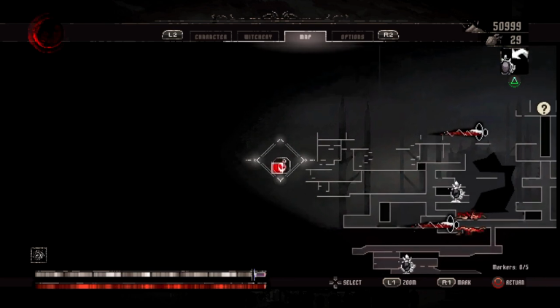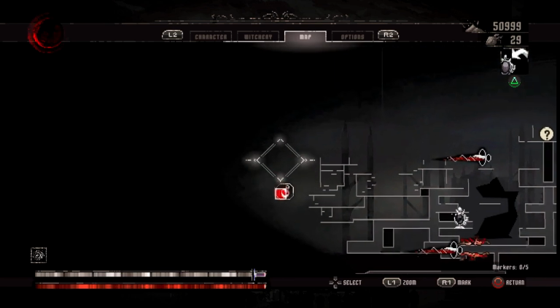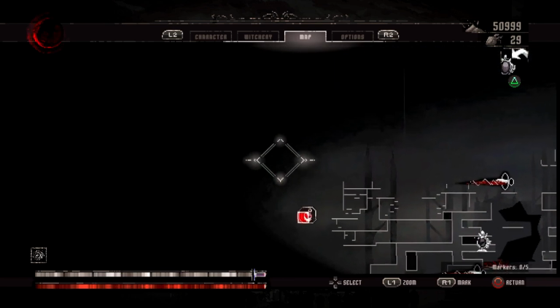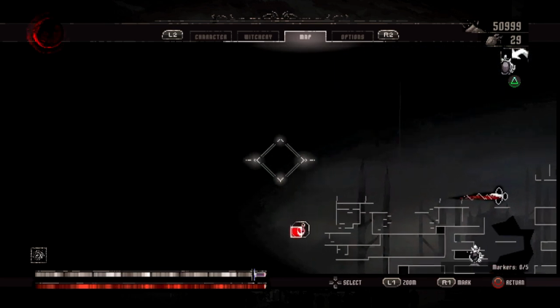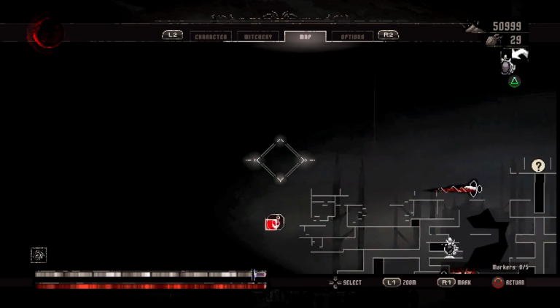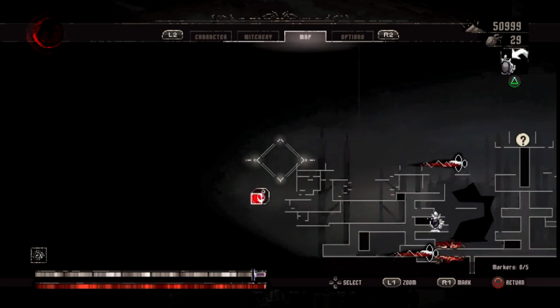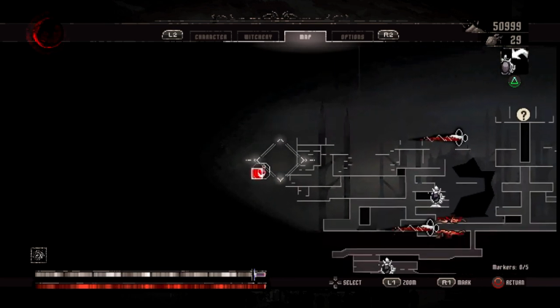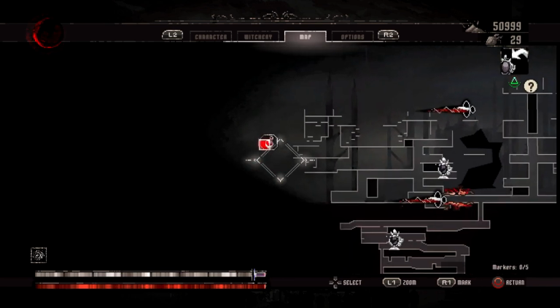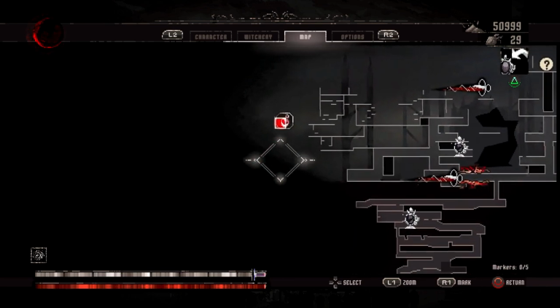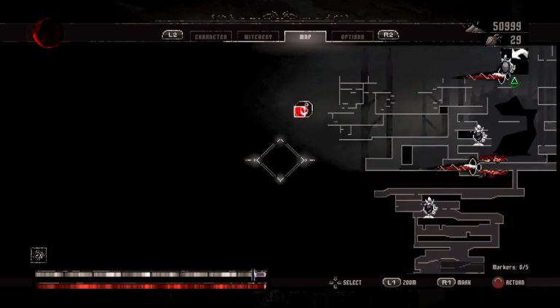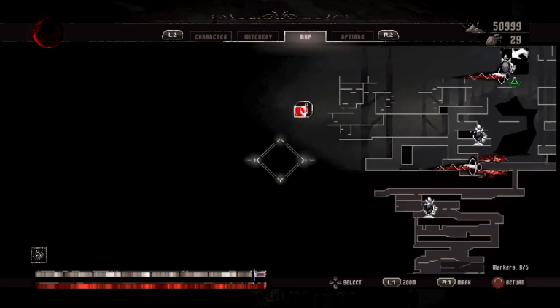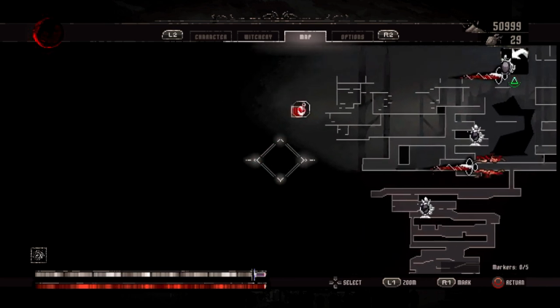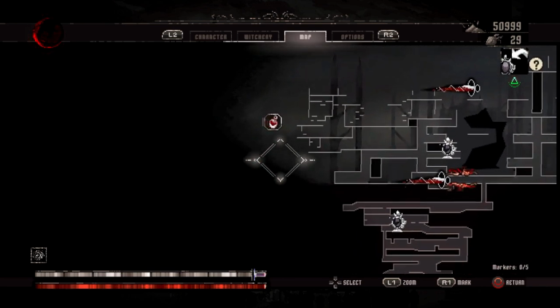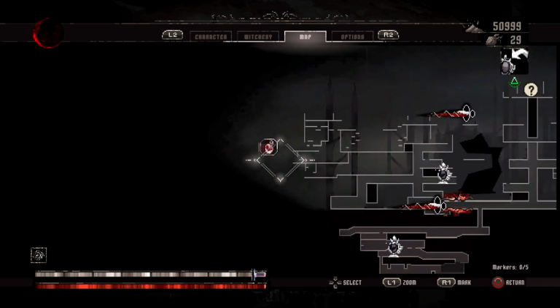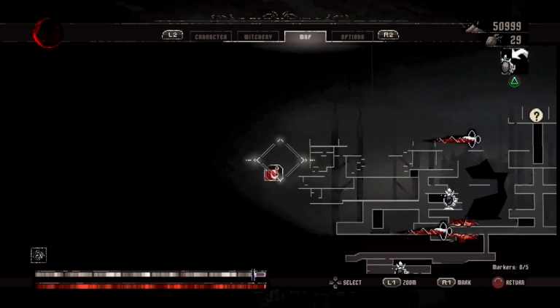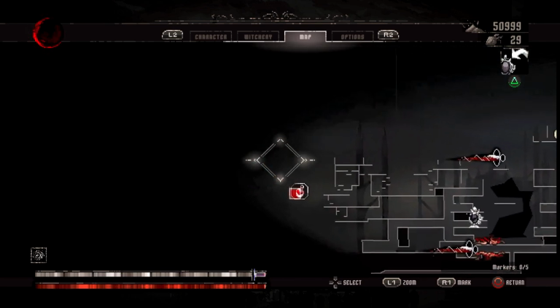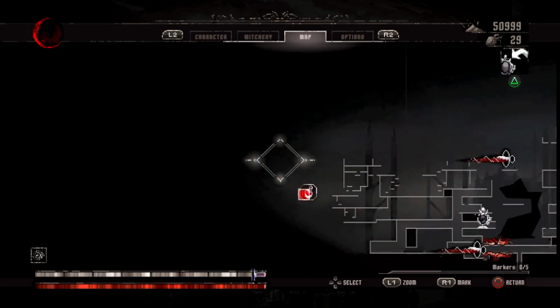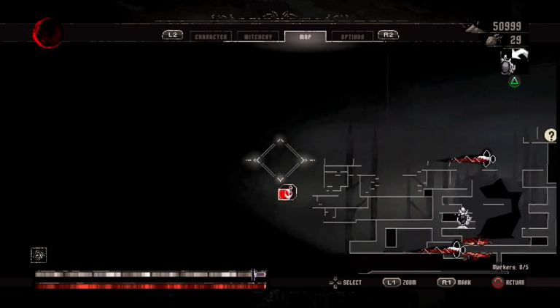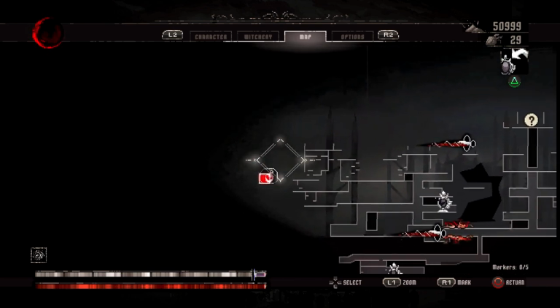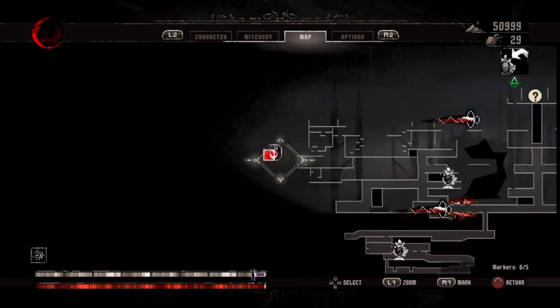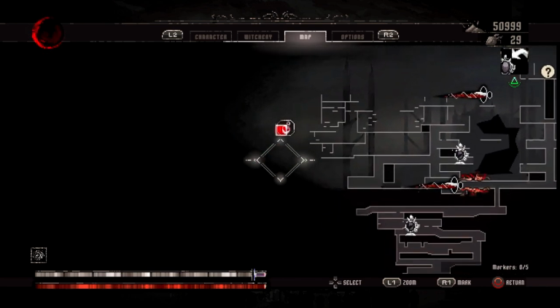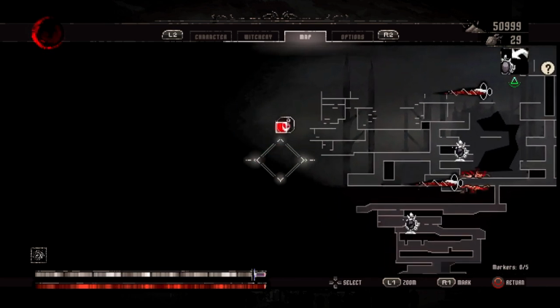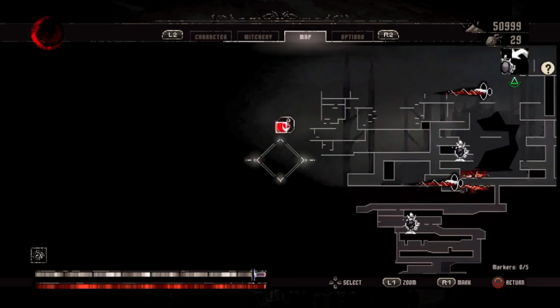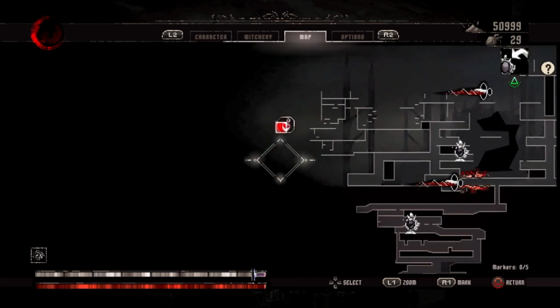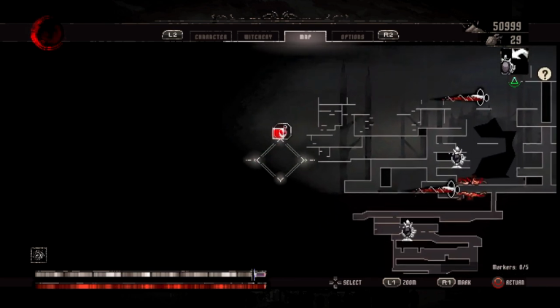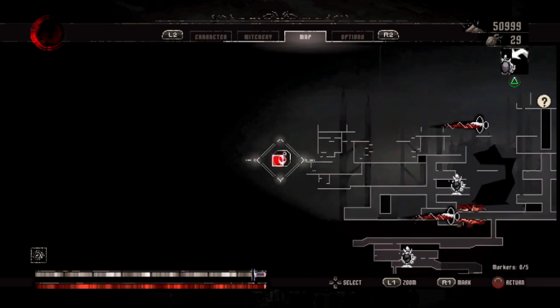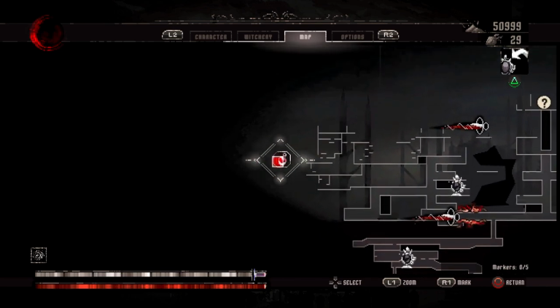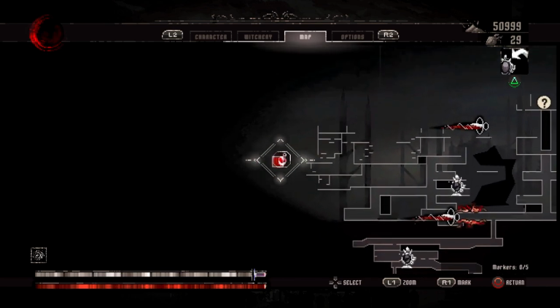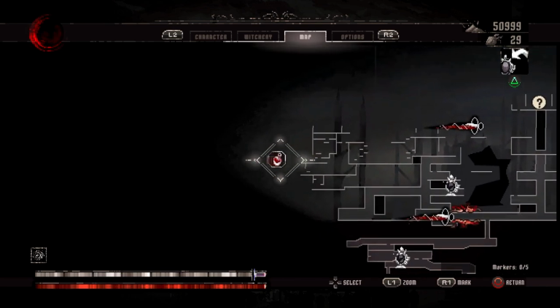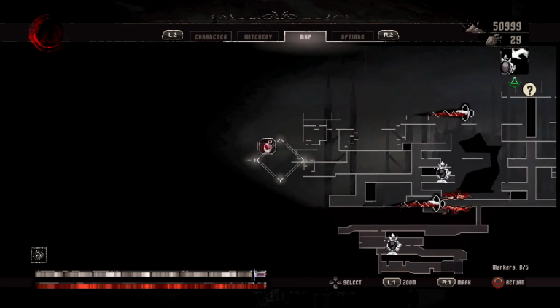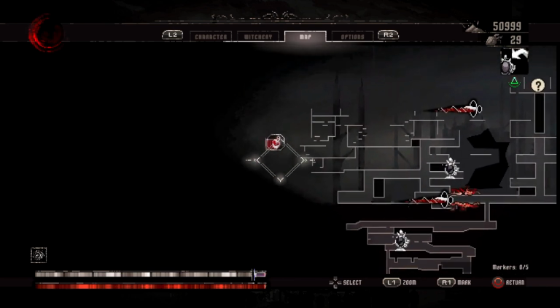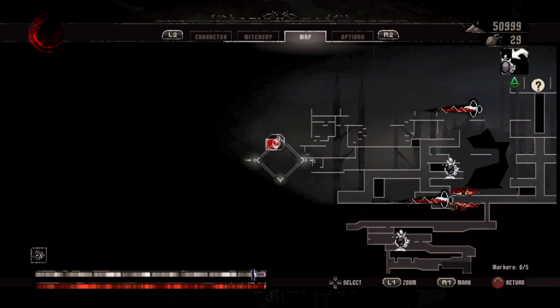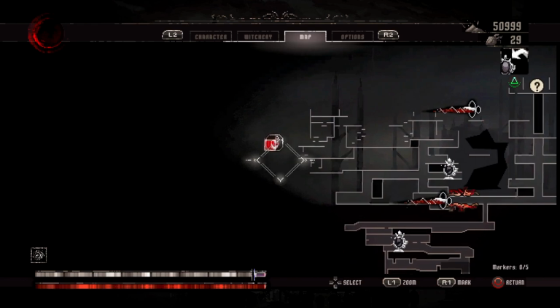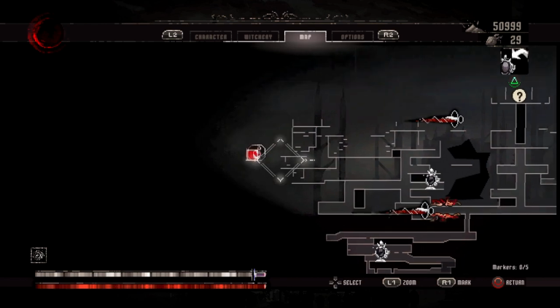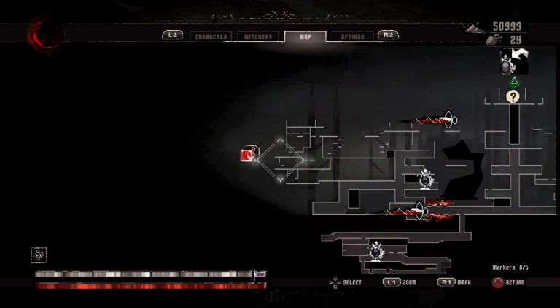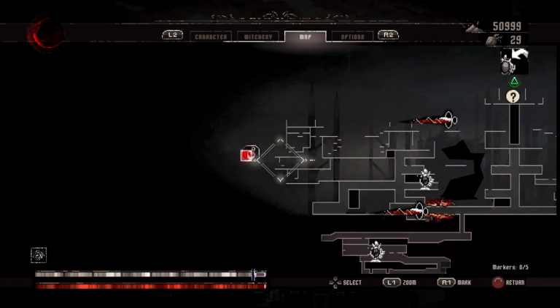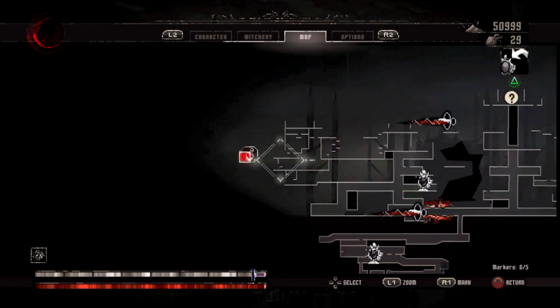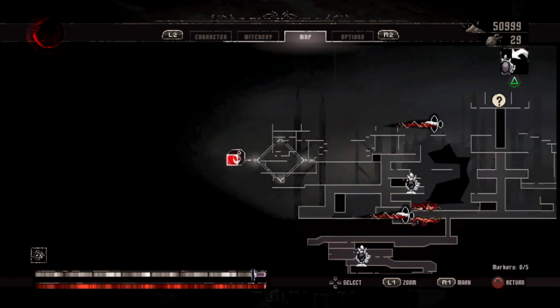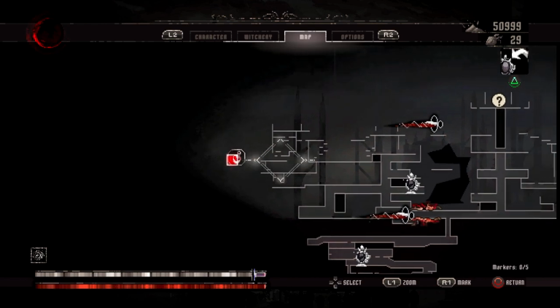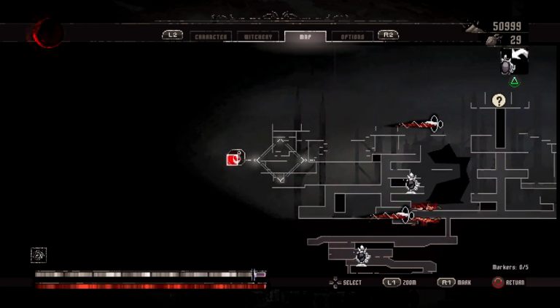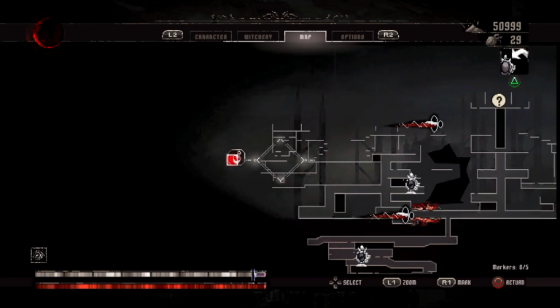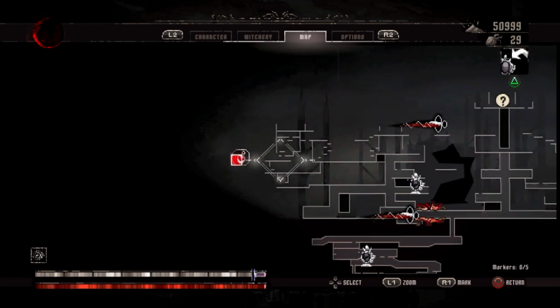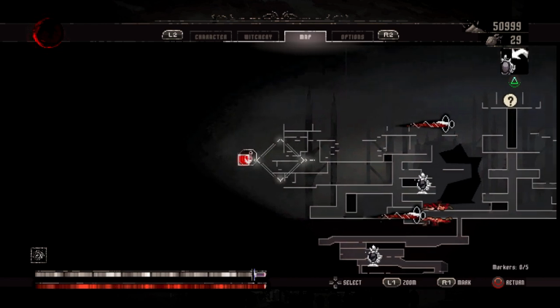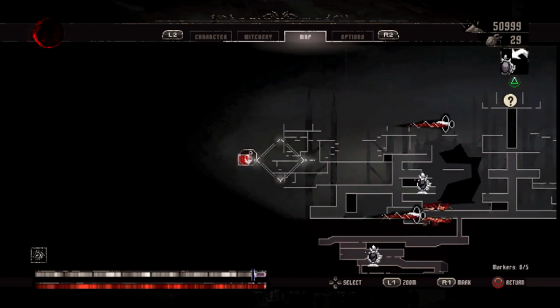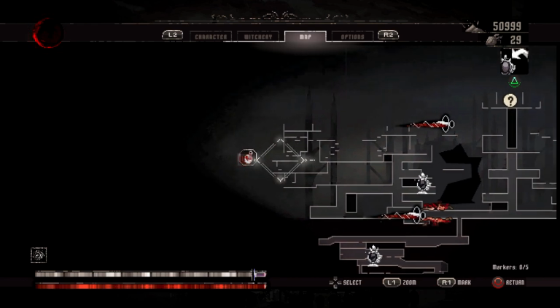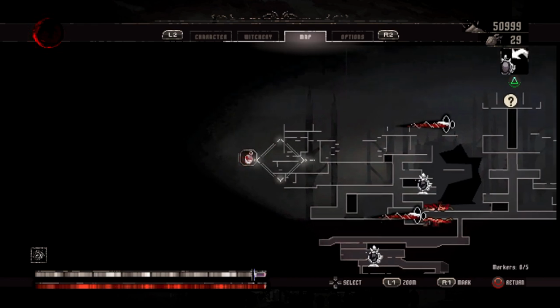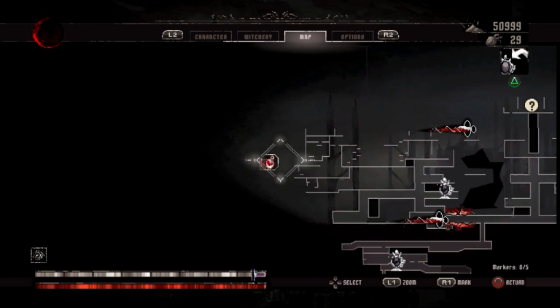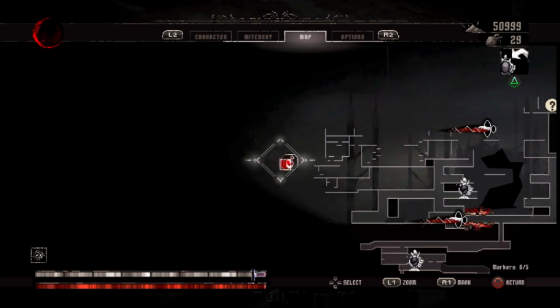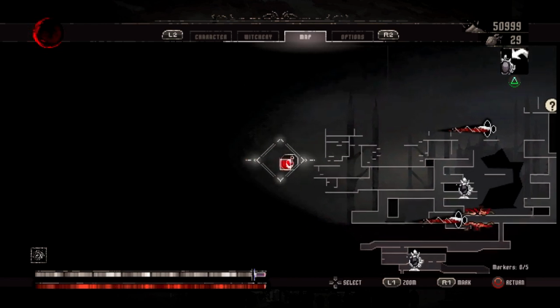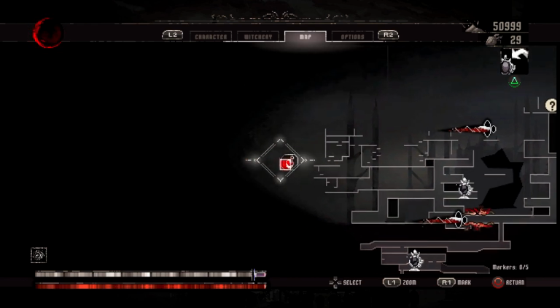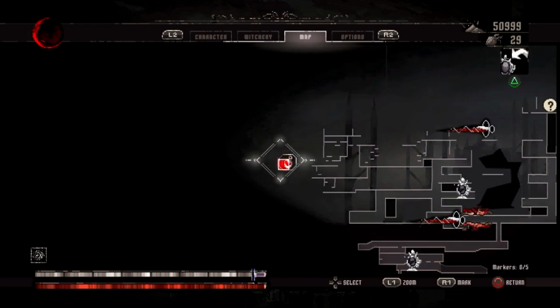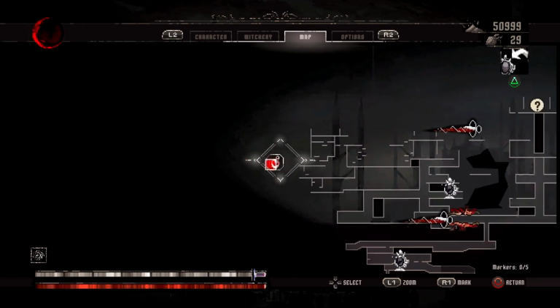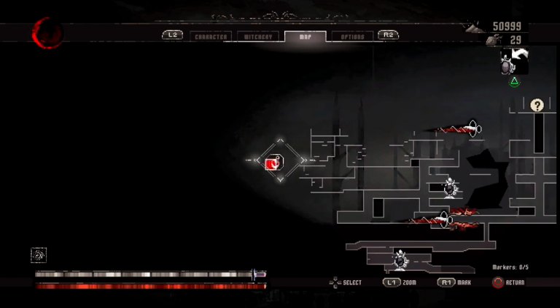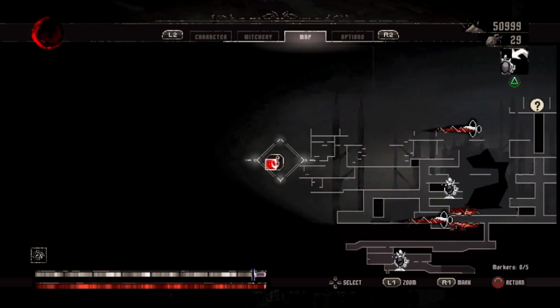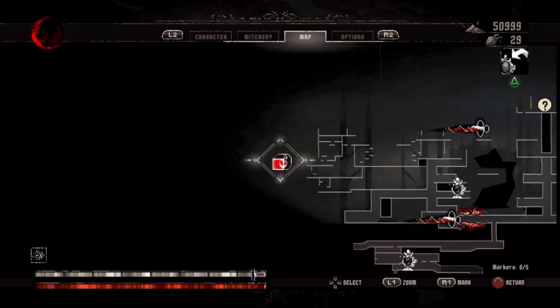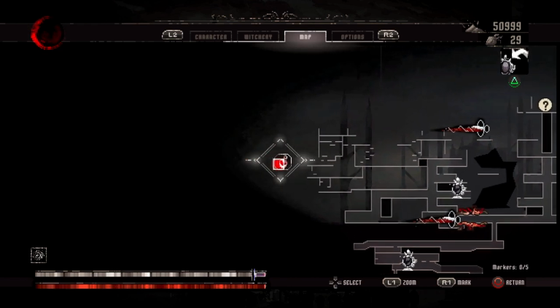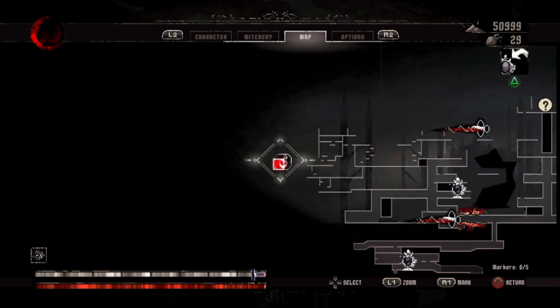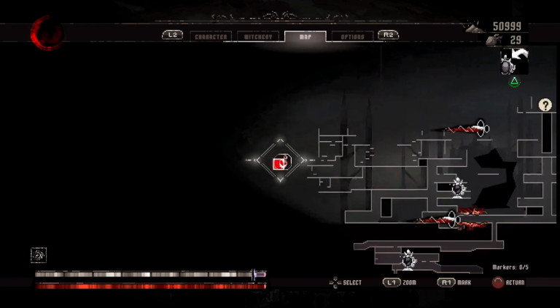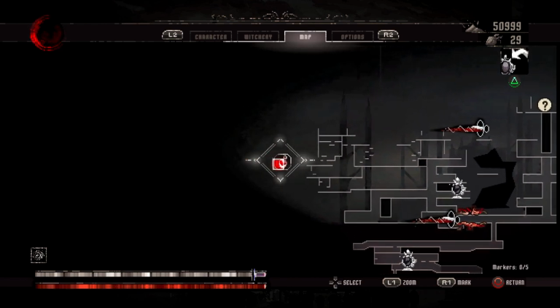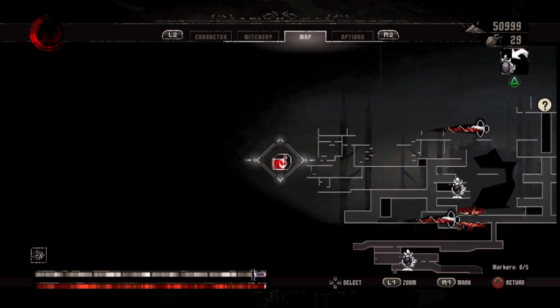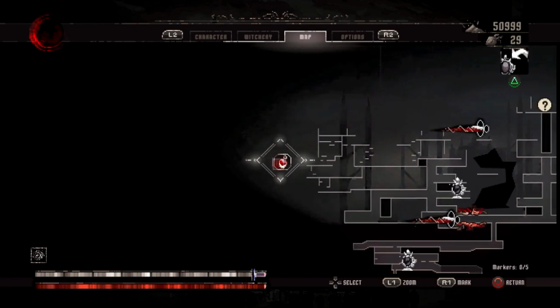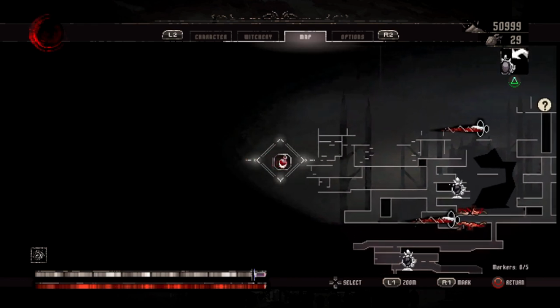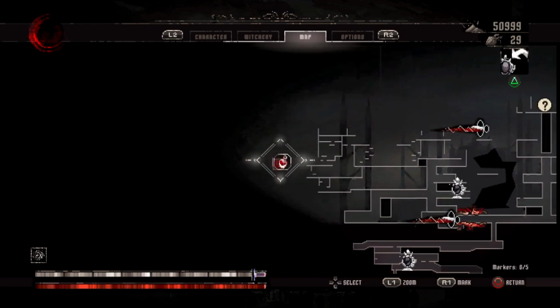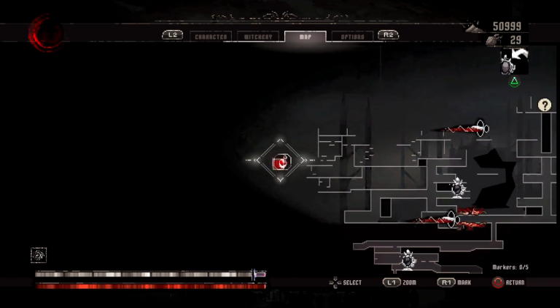This one is a little tricky. It's going to be darkened — it's going to be black for you over here, it's not going to be shown. Just got to do the super dash, jump across, and you're going to find it.